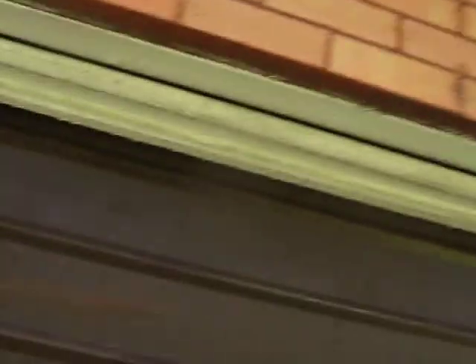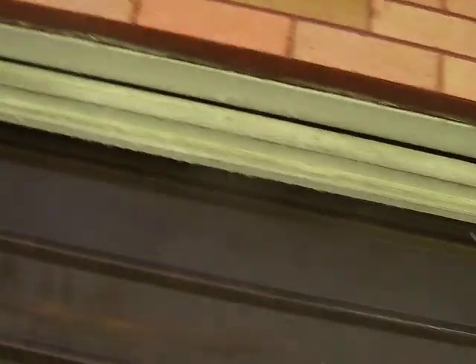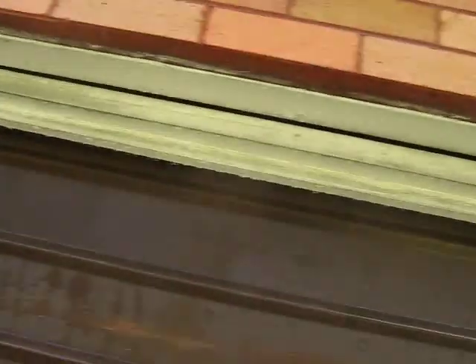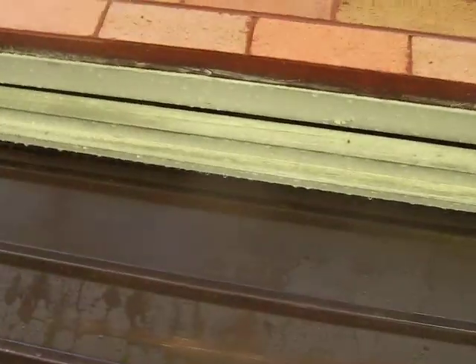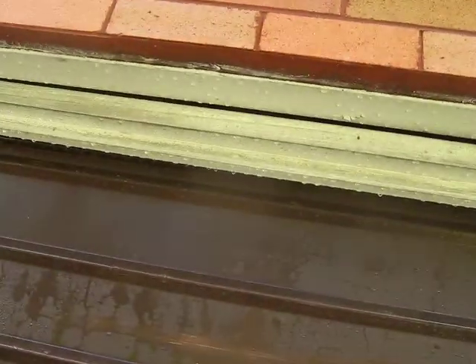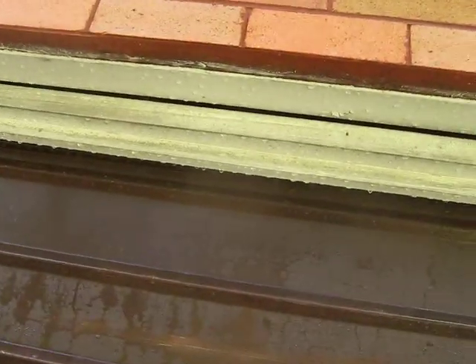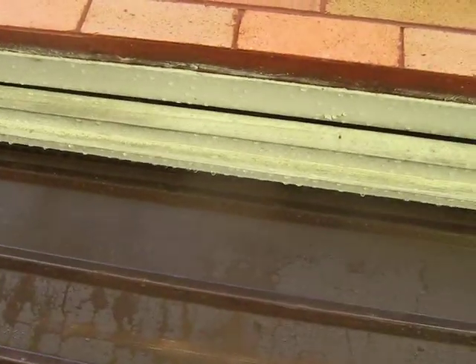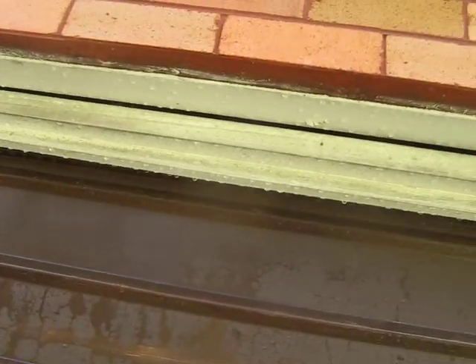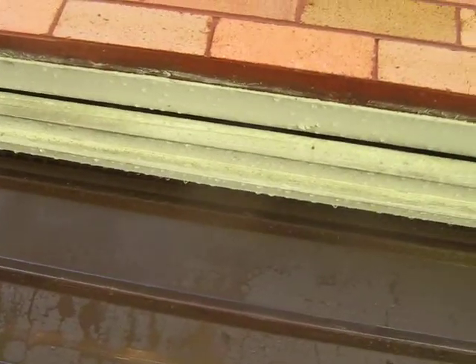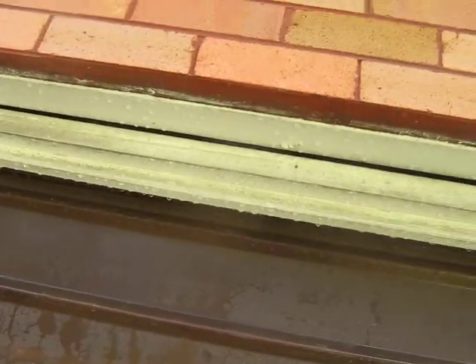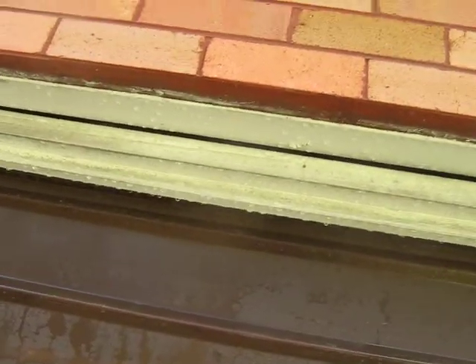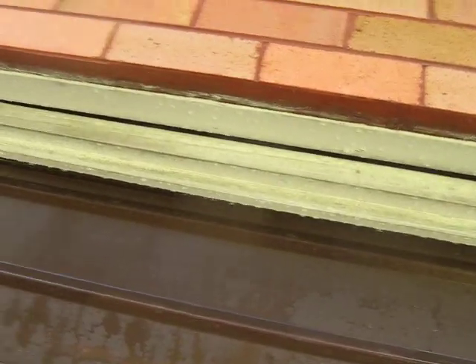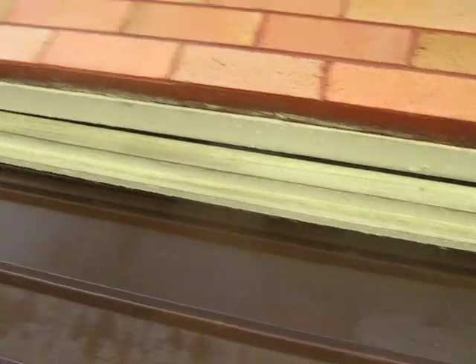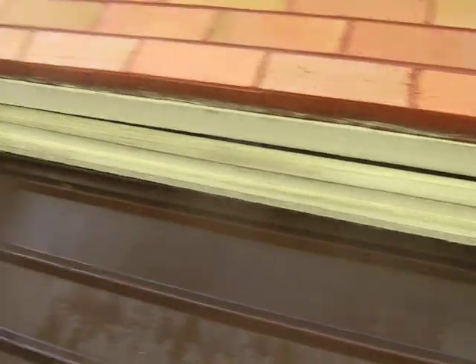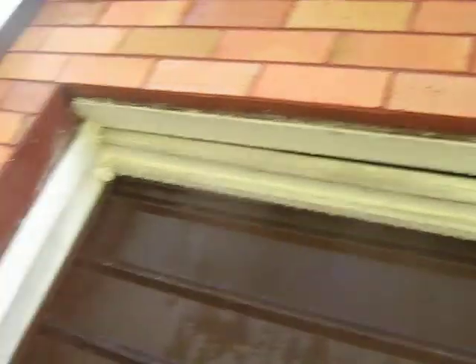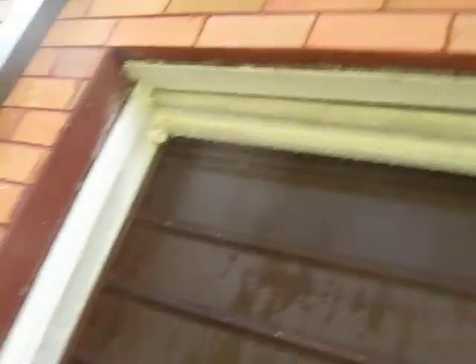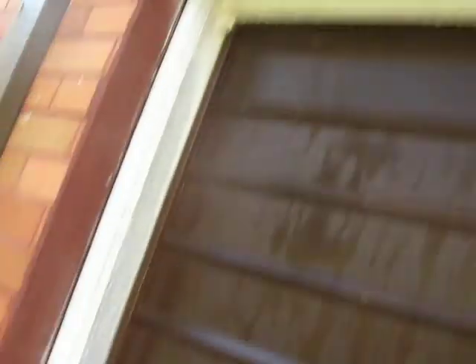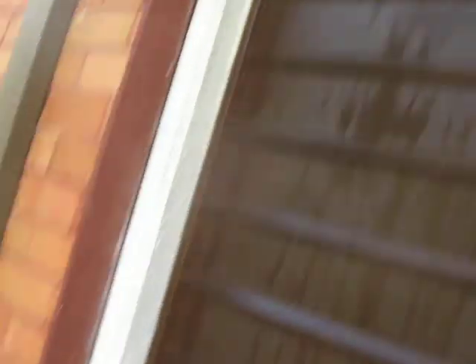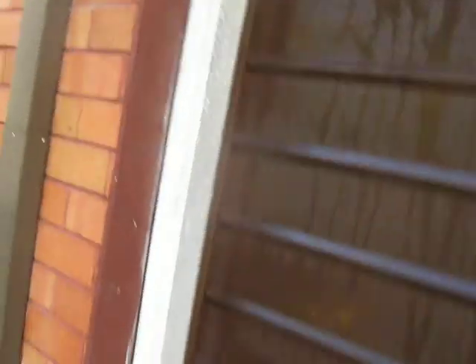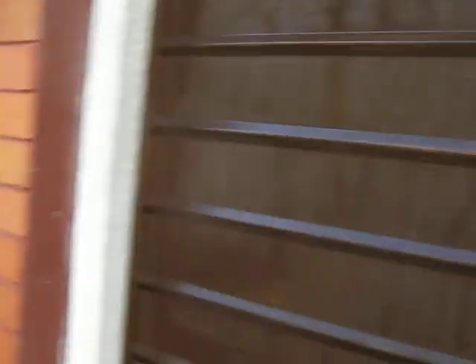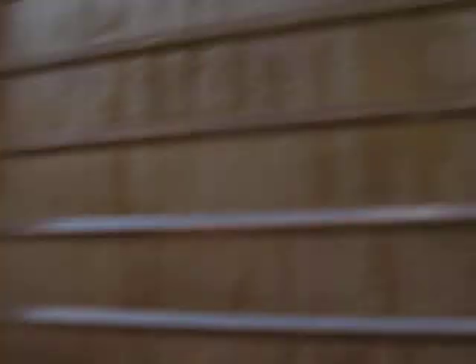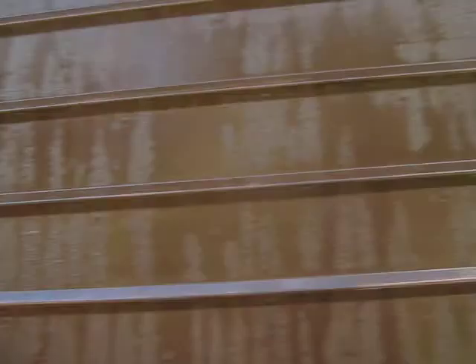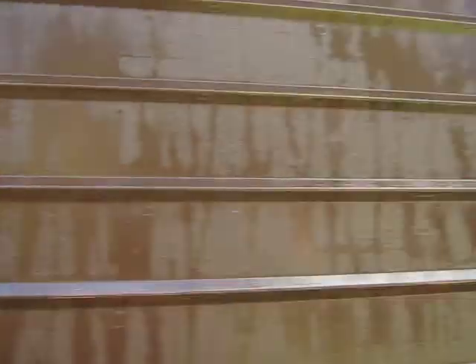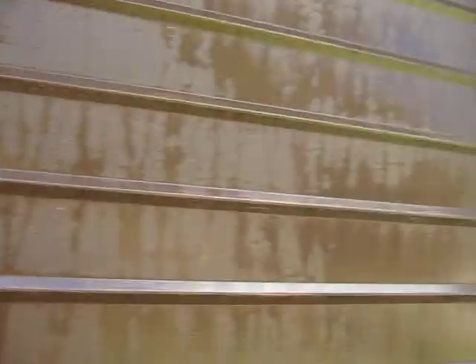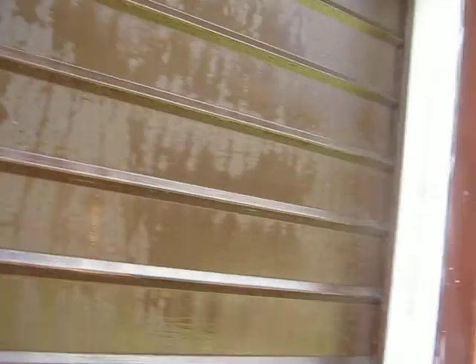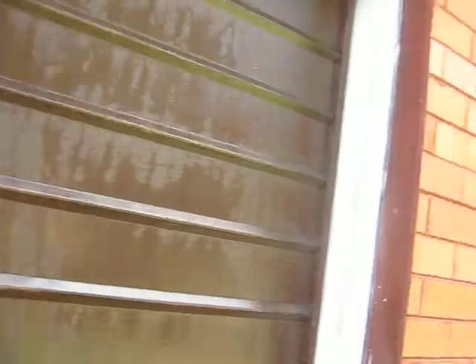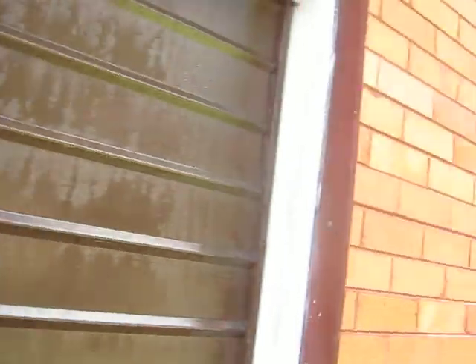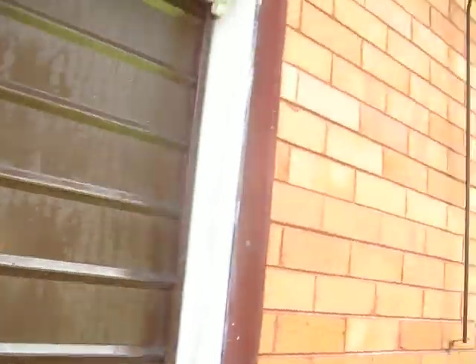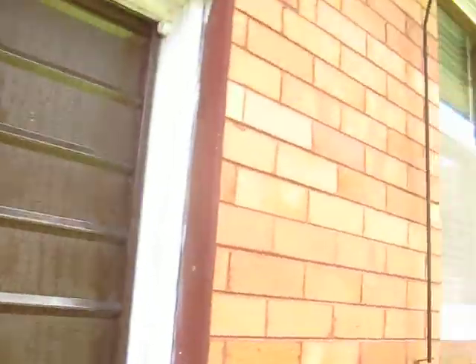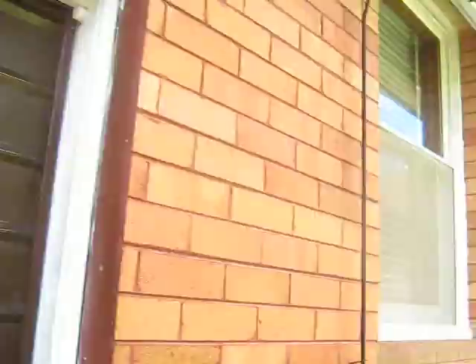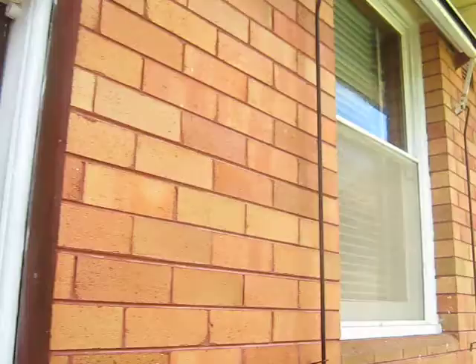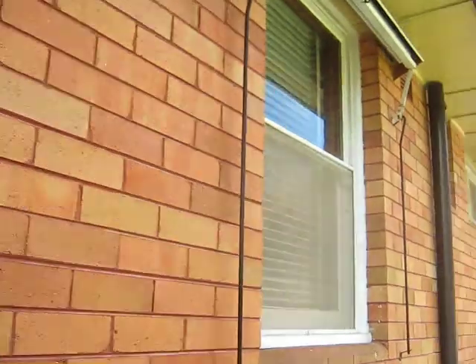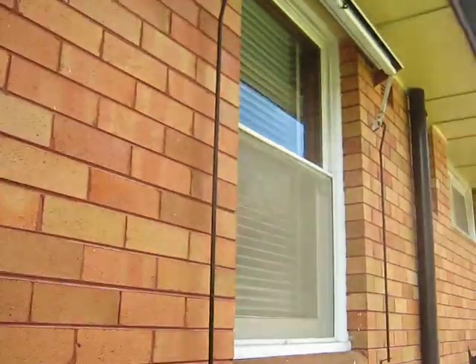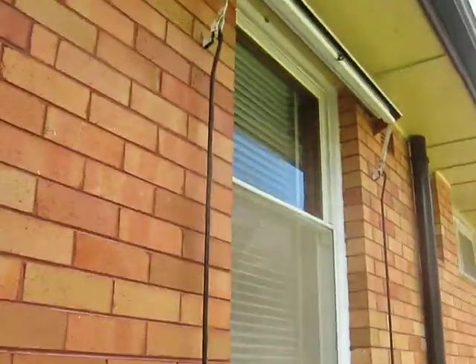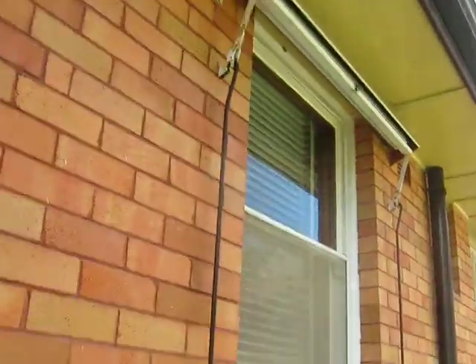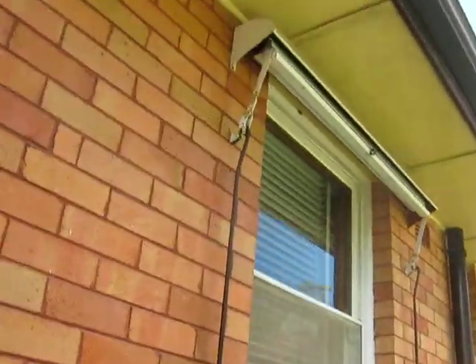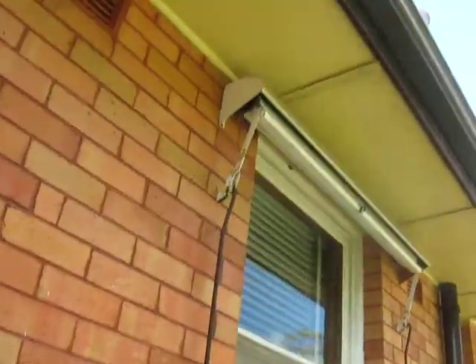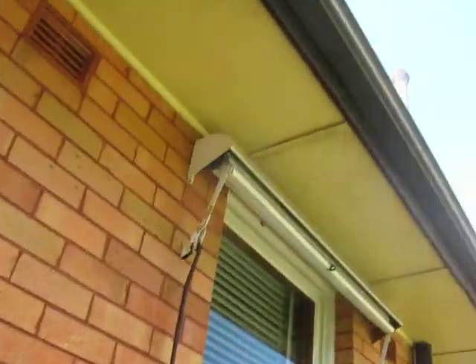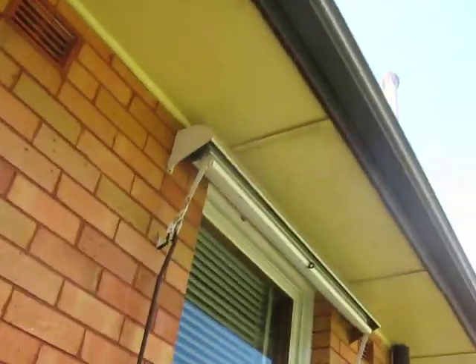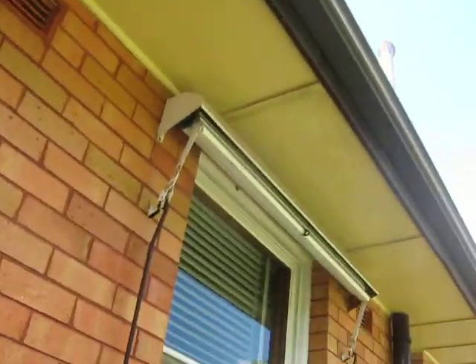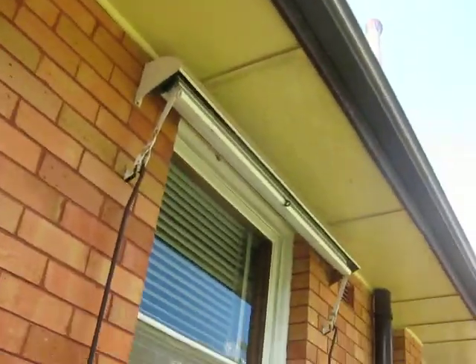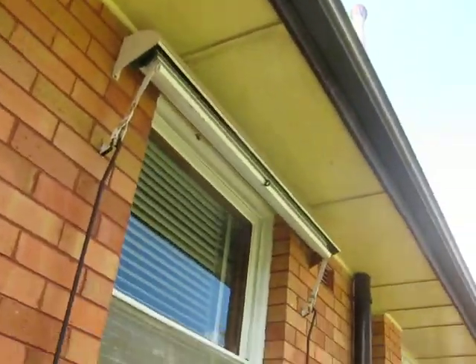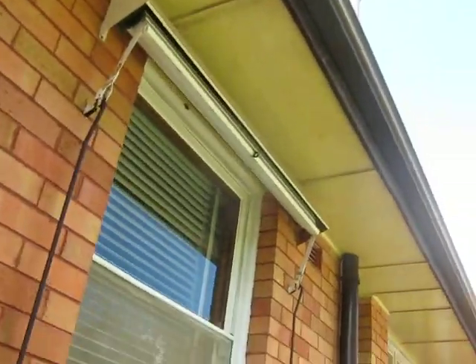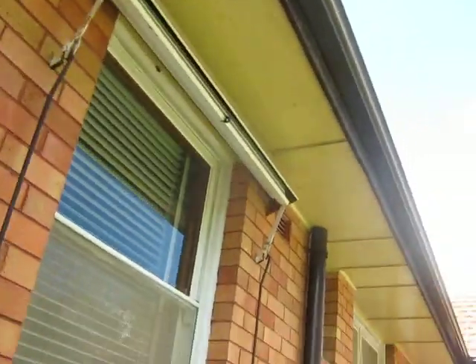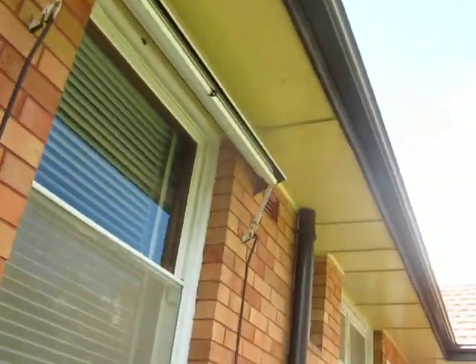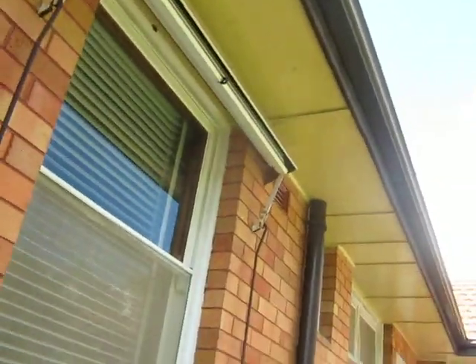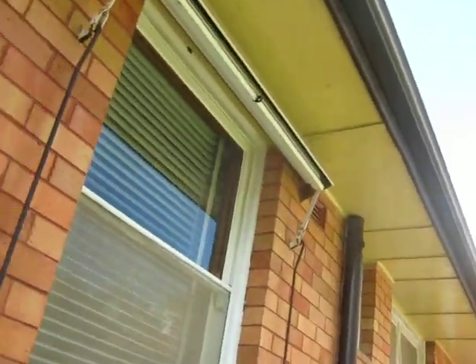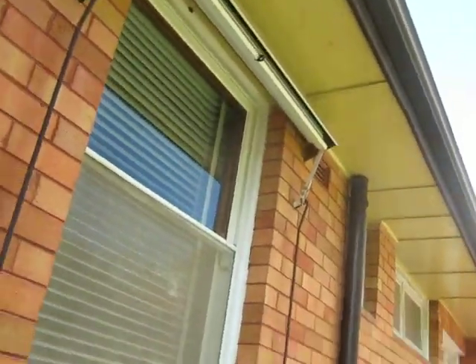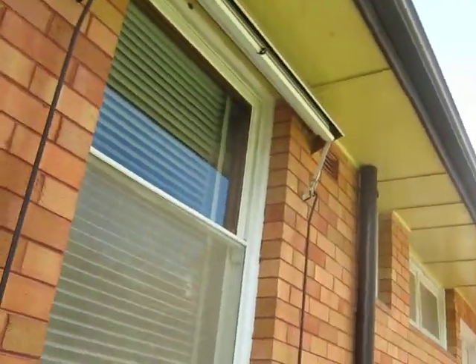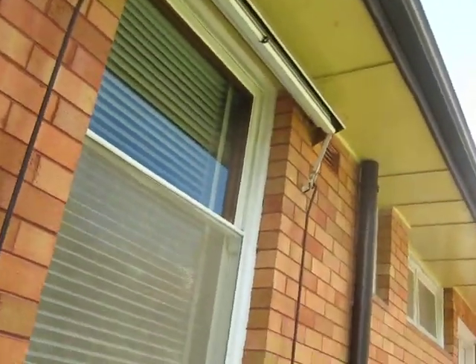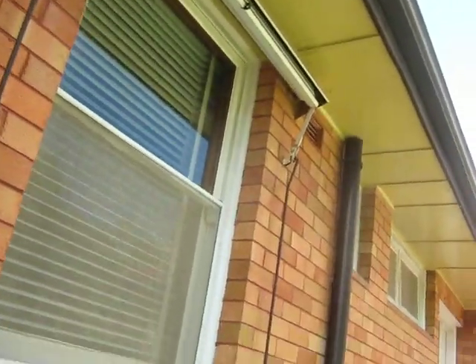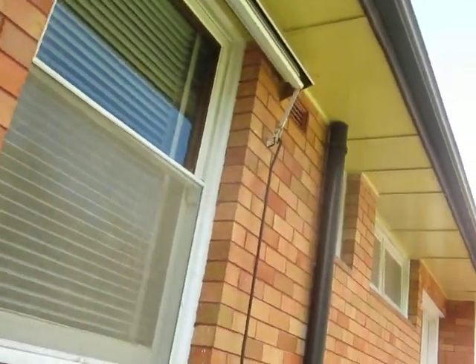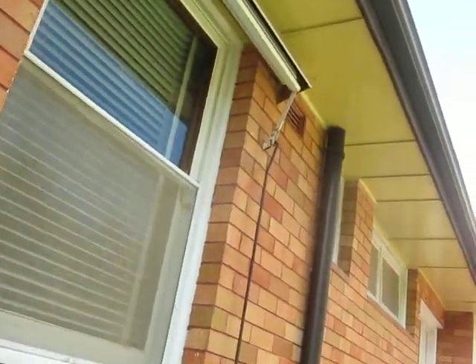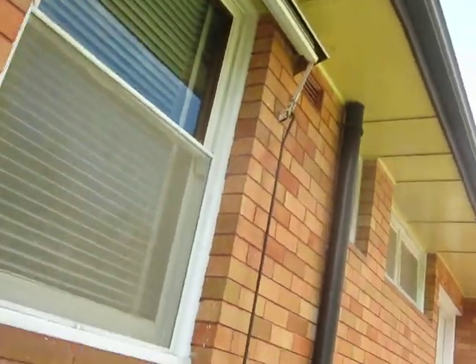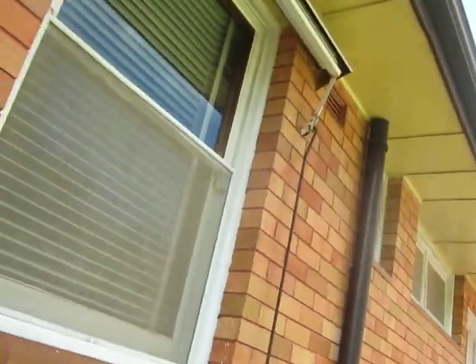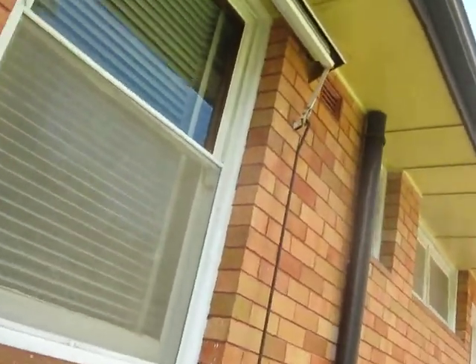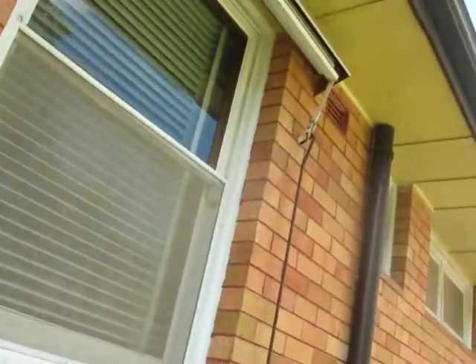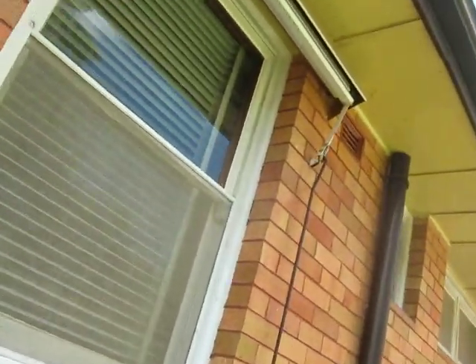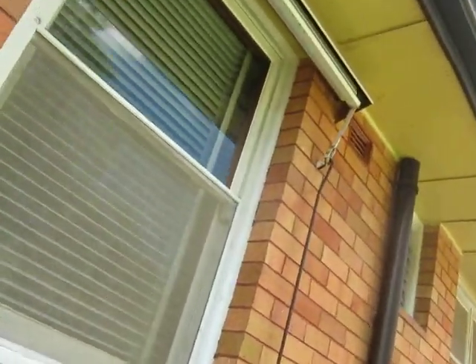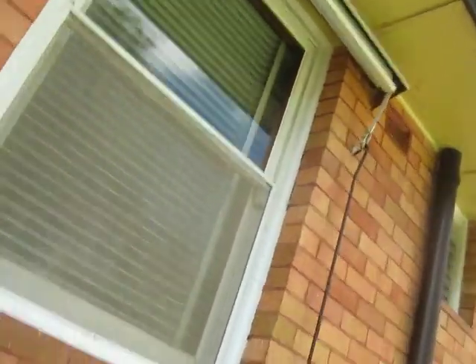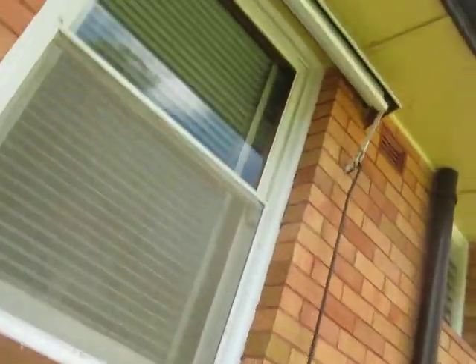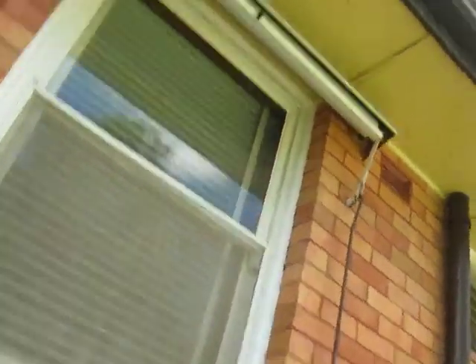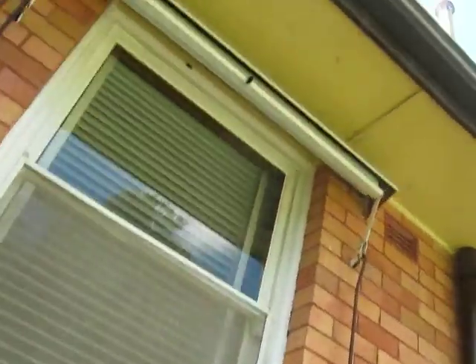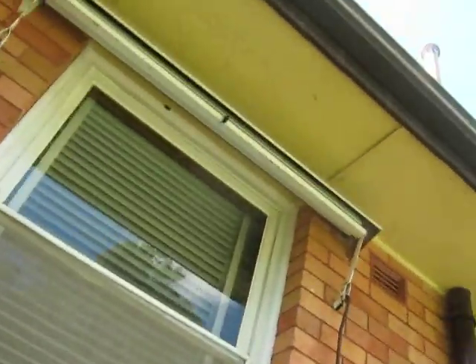We've washed all the frames here on the roller door and the frames on the windows. Looks a million bucks when we finish. Looks brand new.